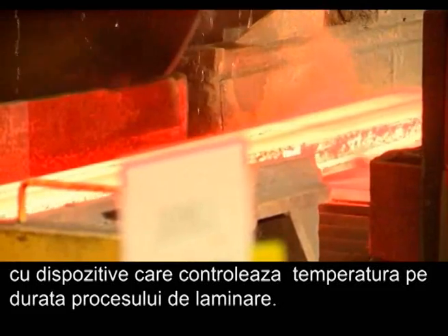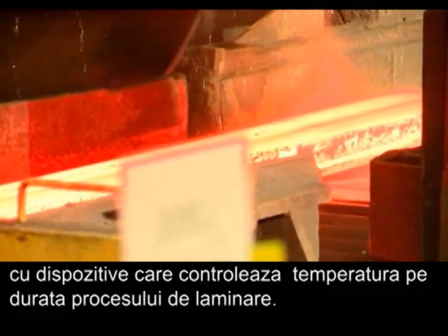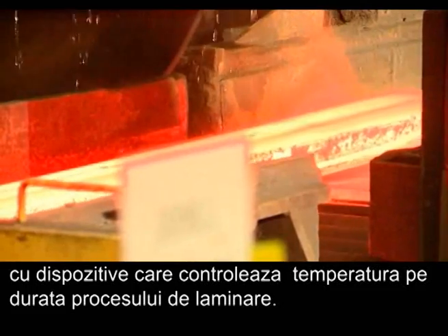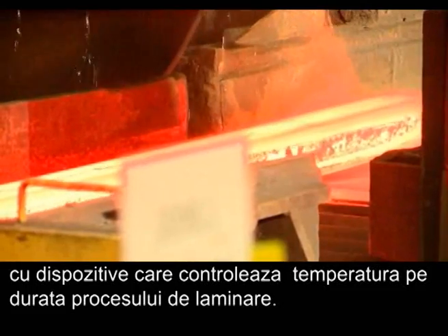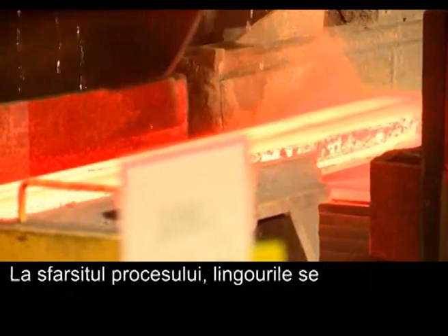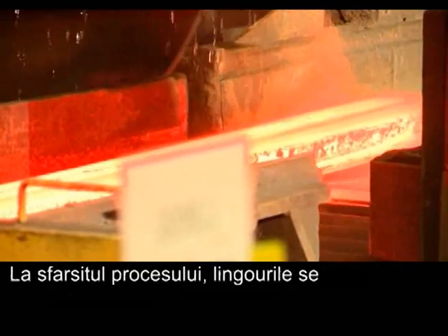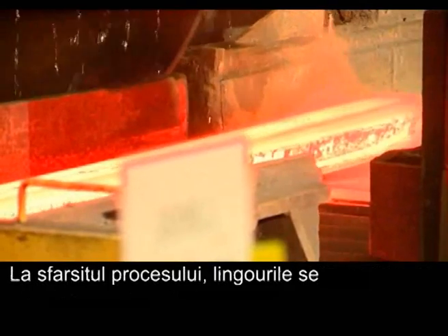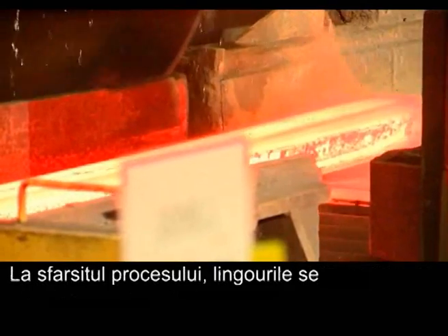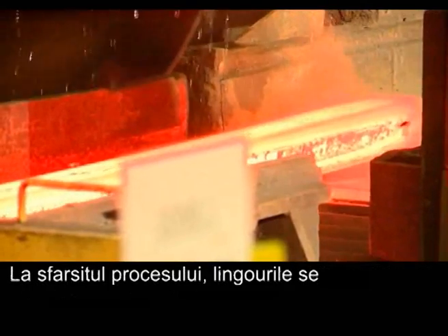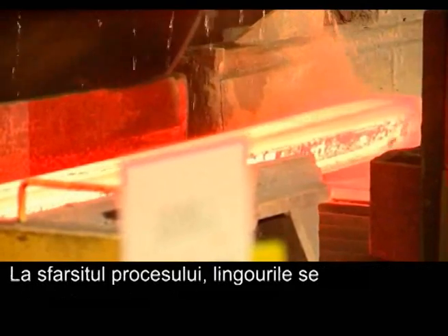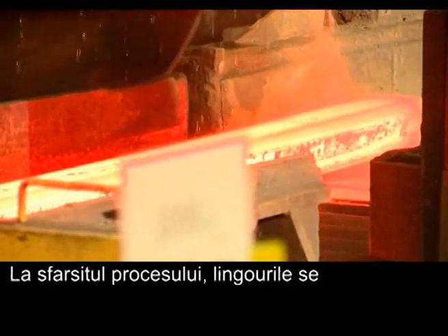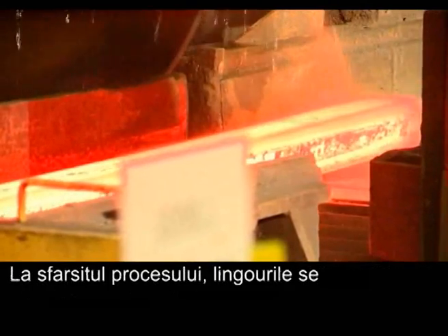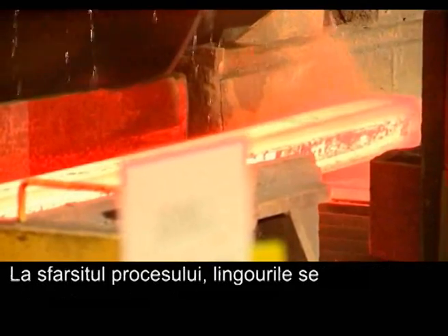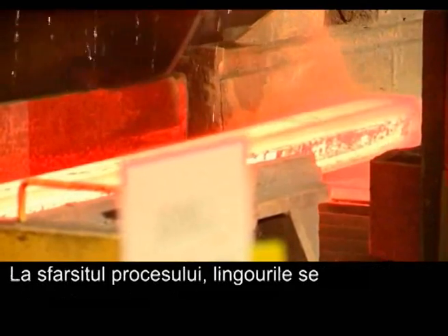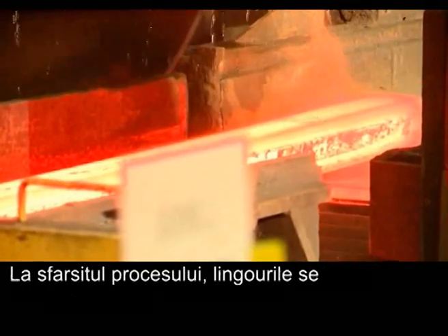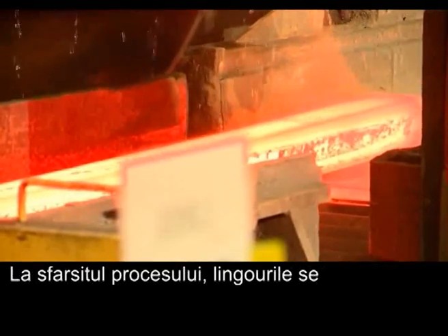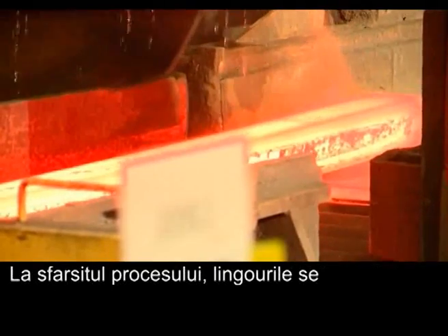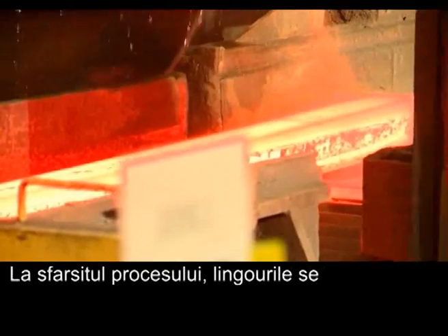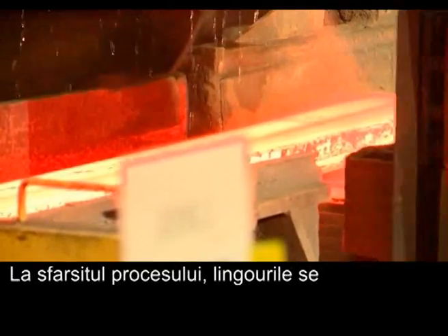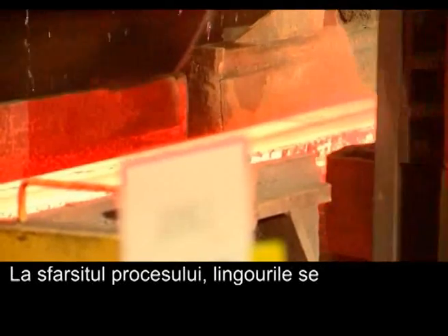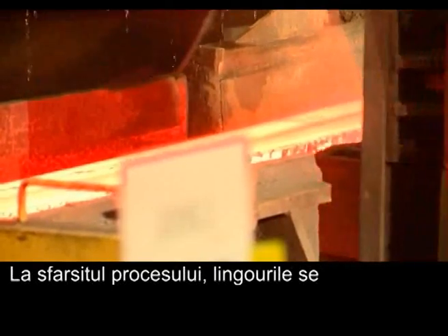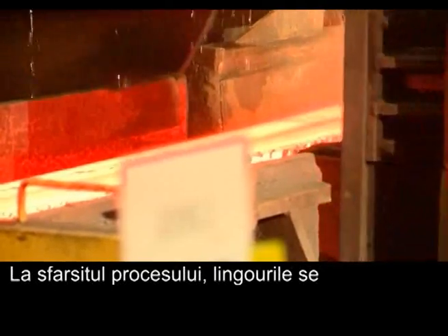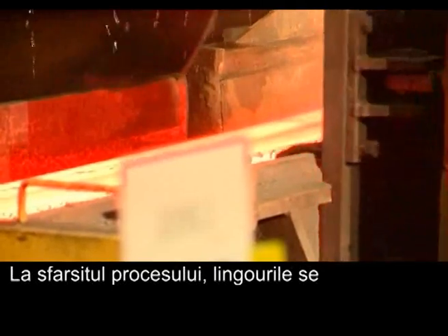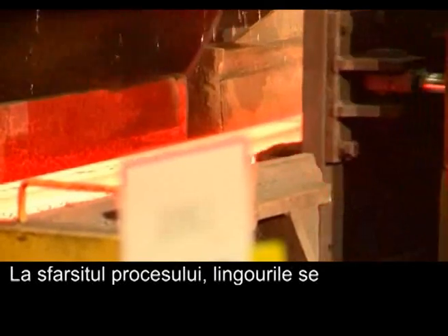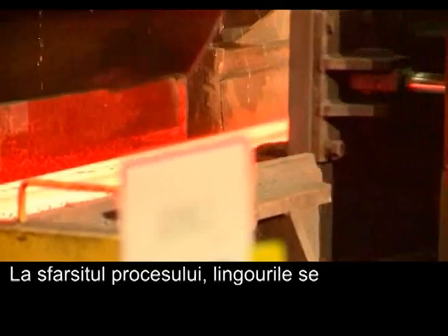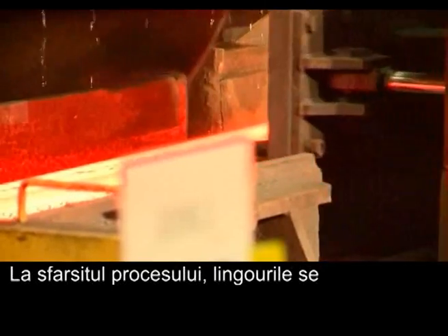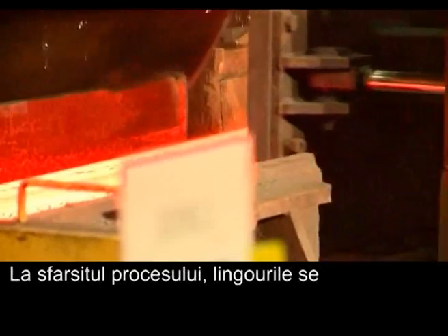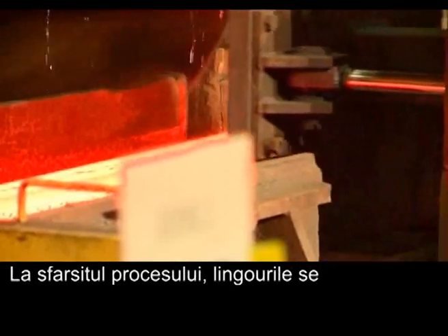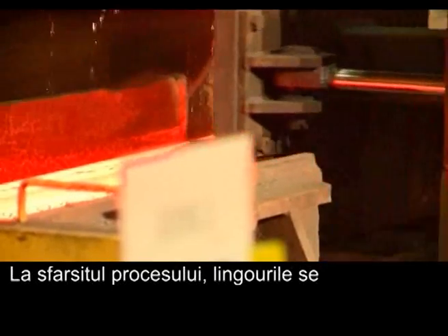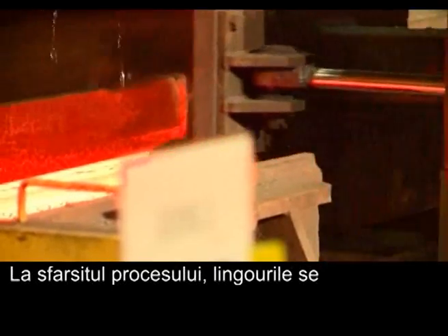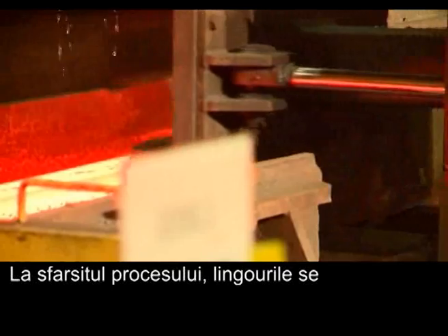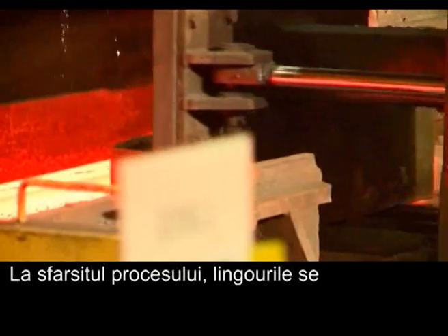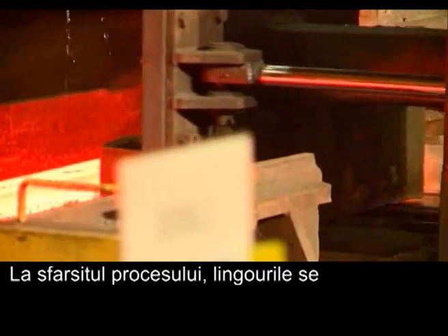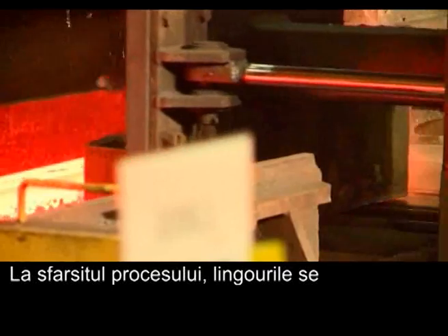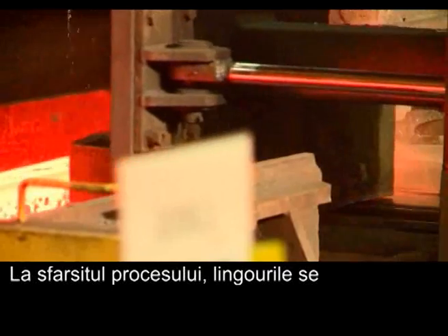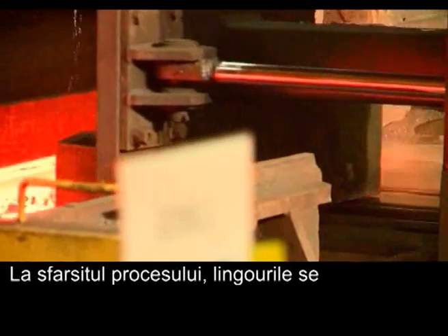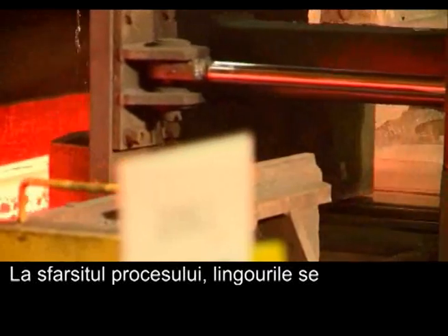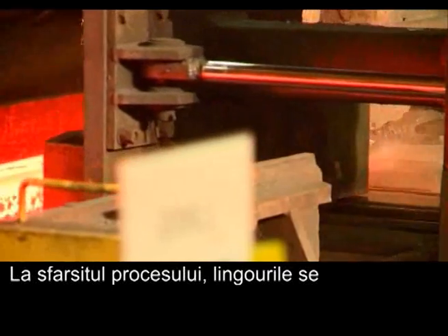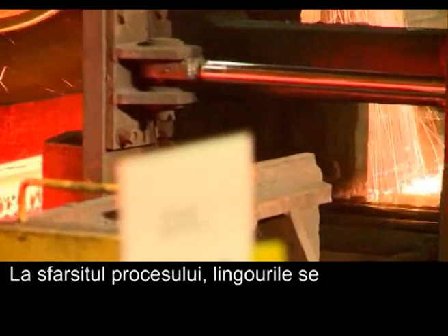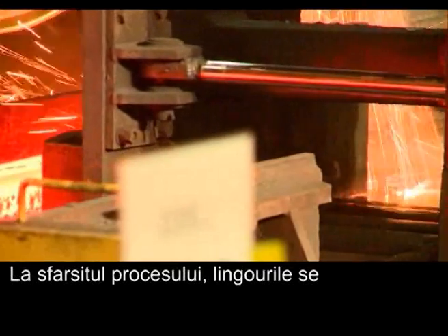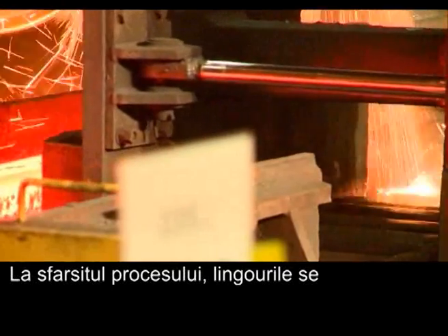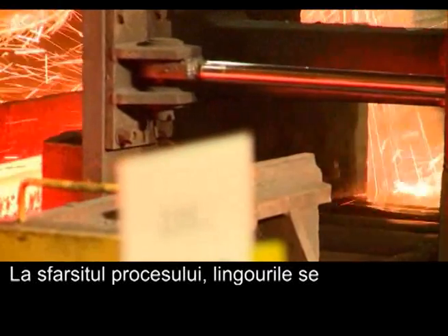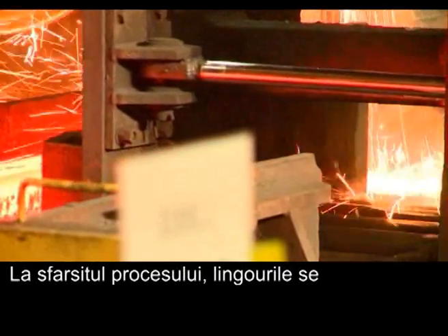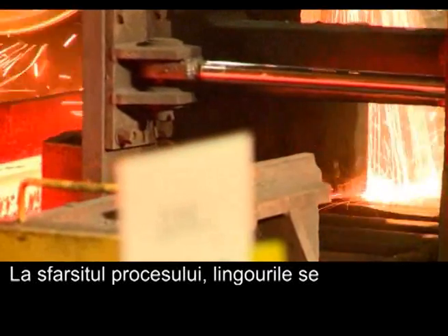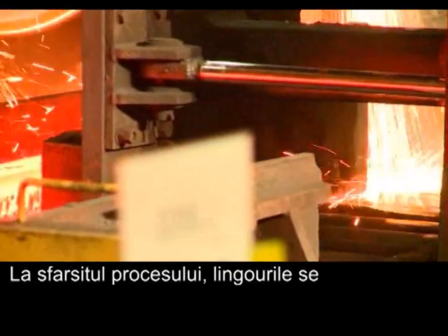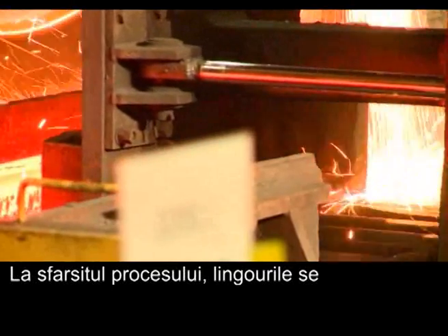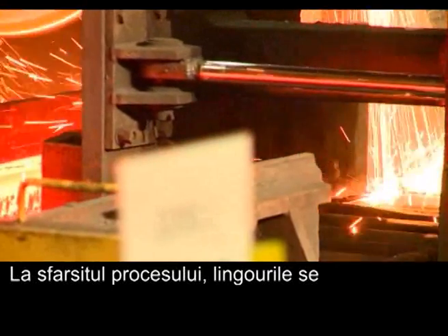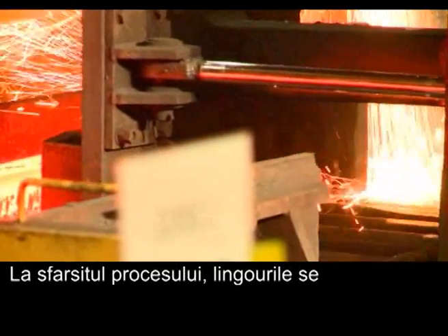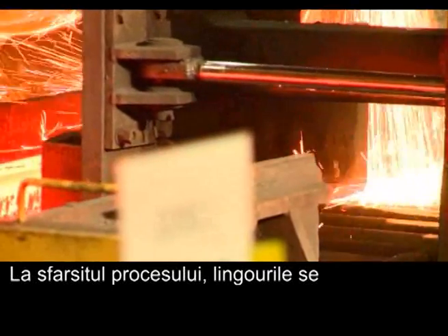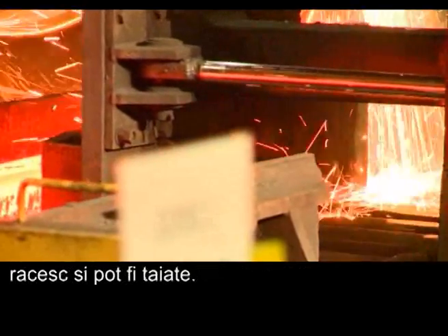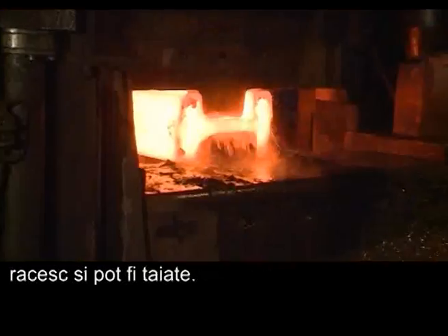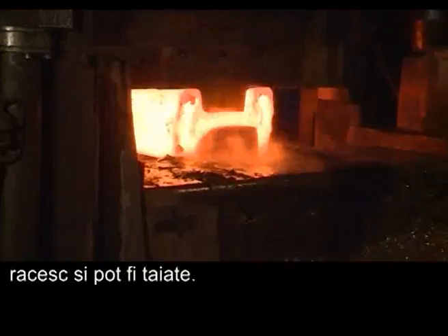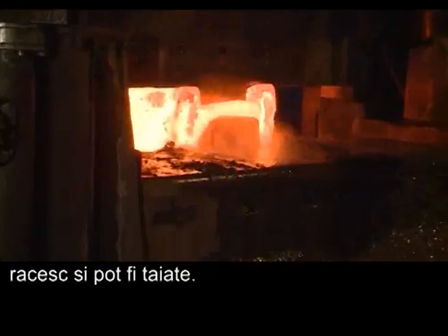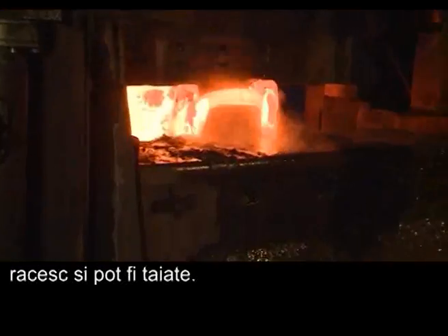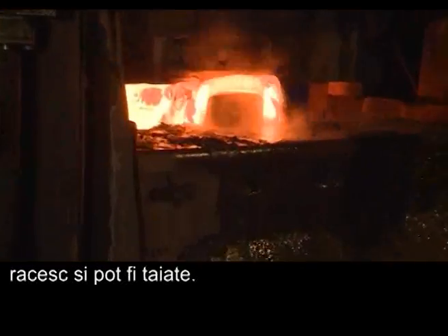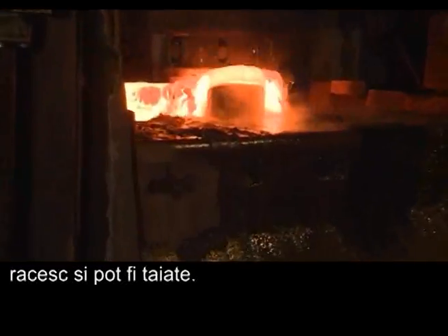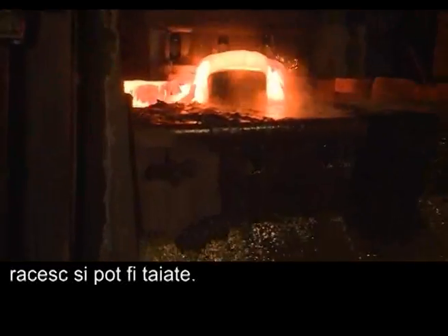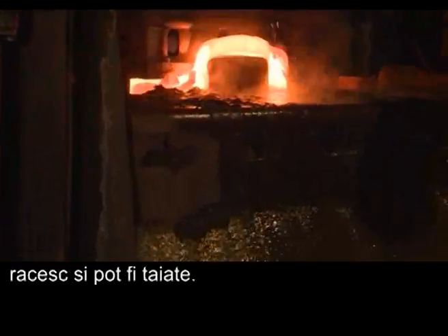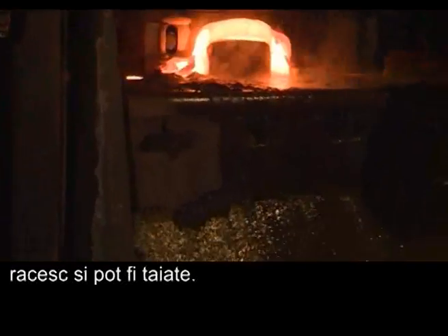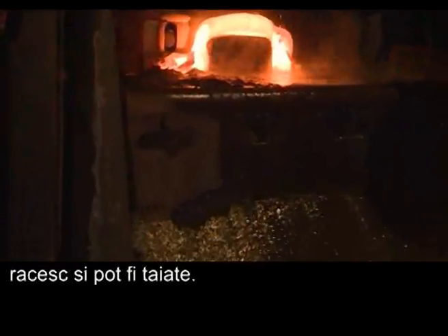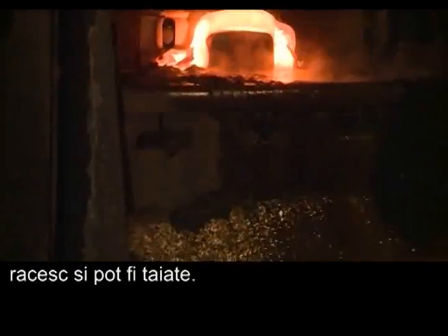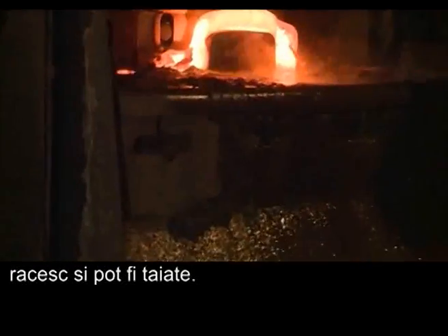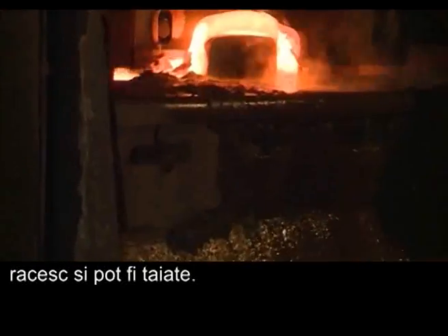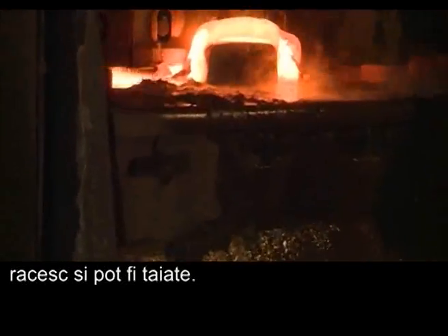At the end of the process, the bars cool down to ambient temperature and can be cut to size.